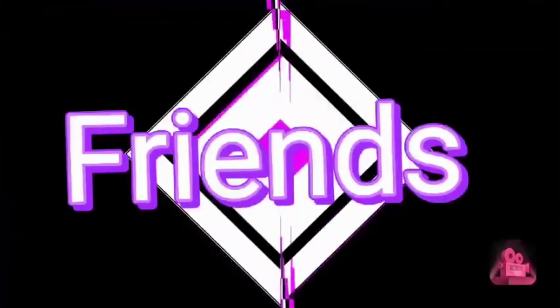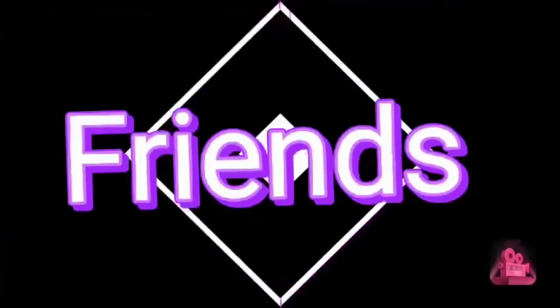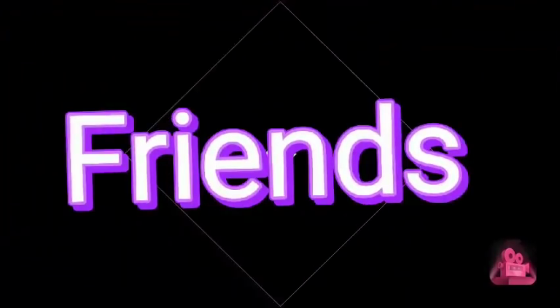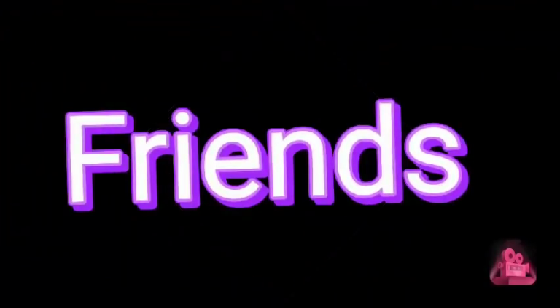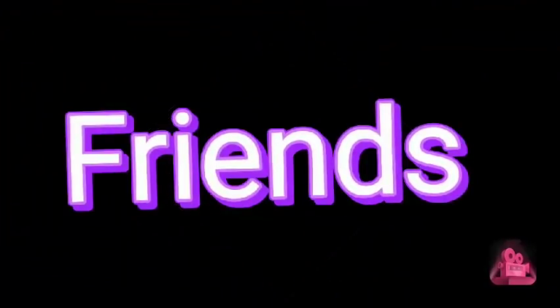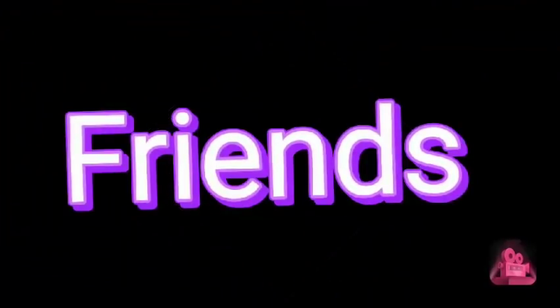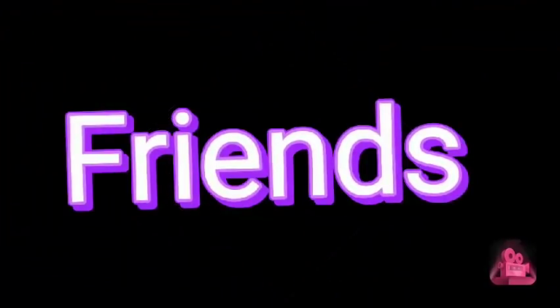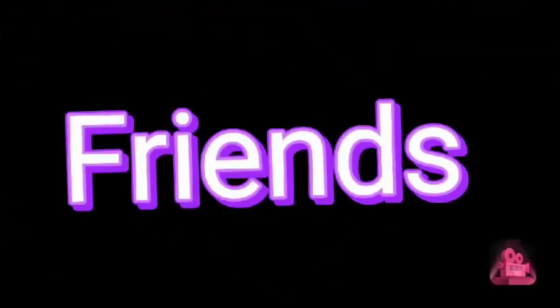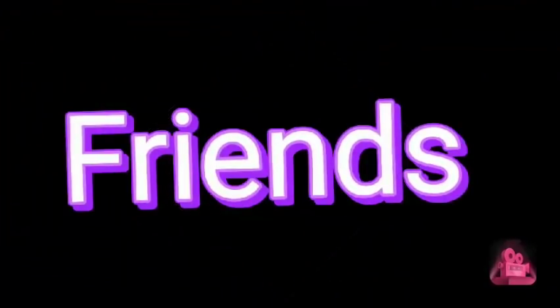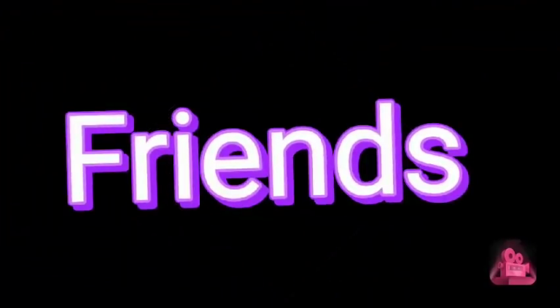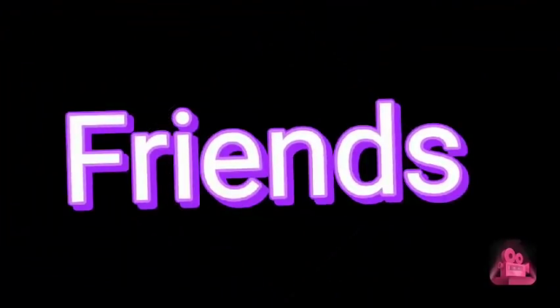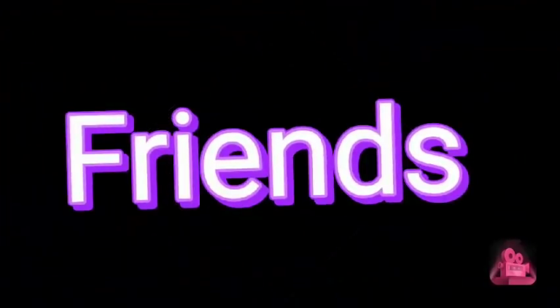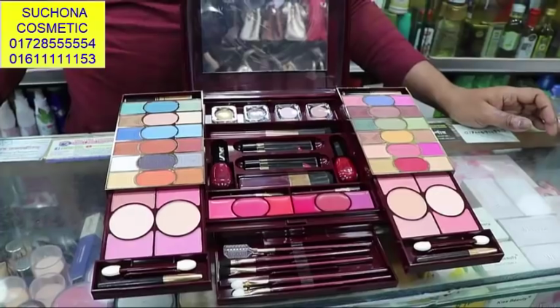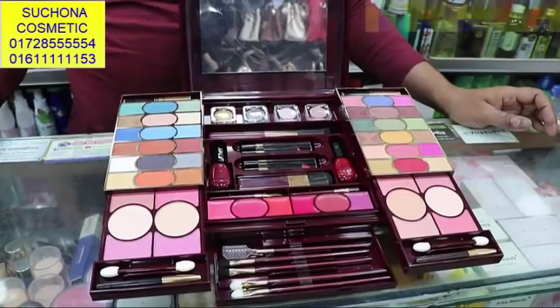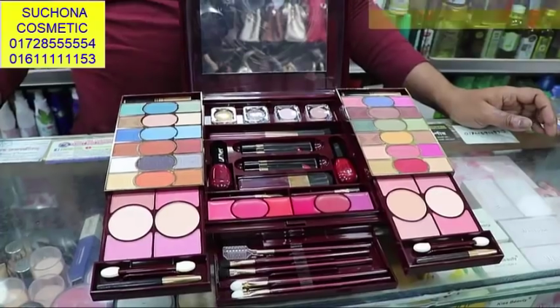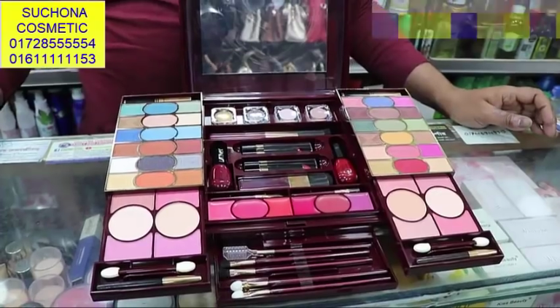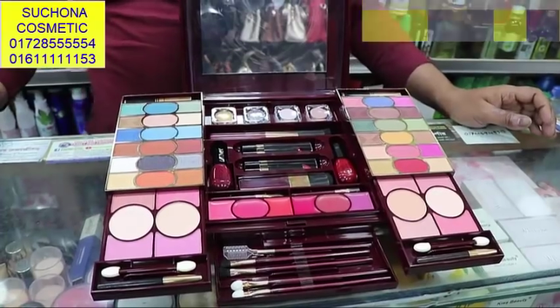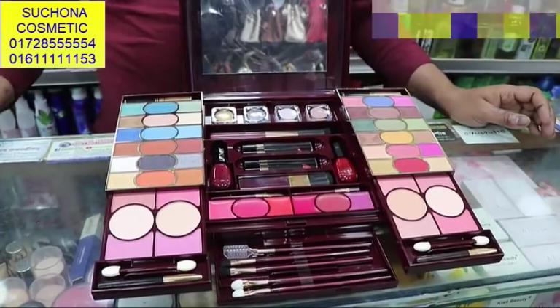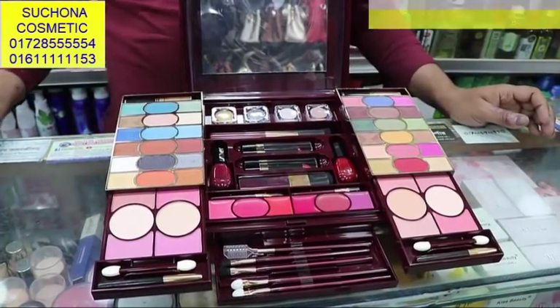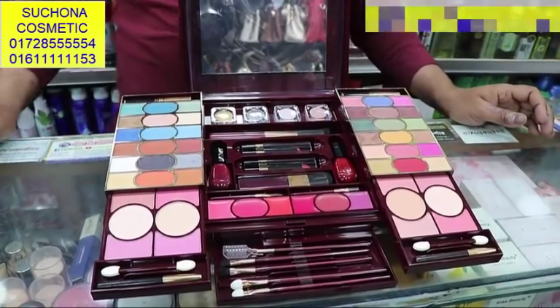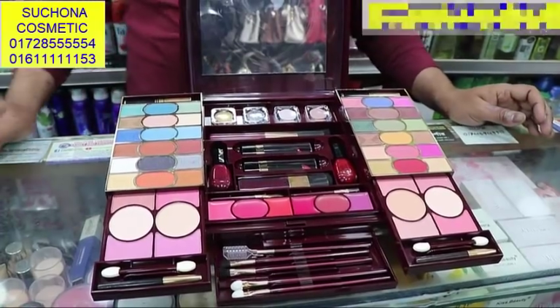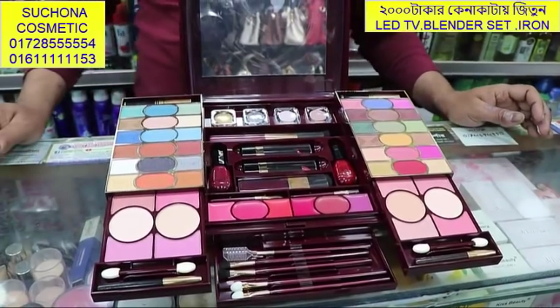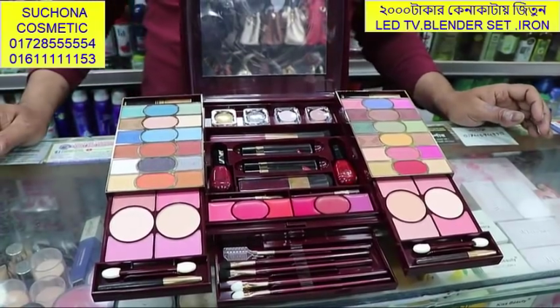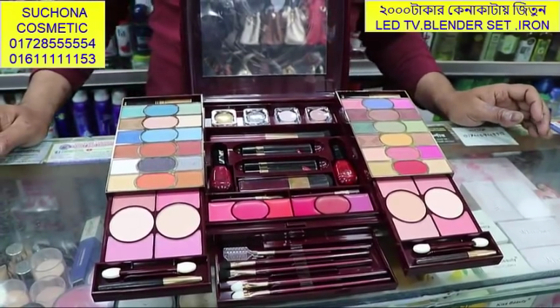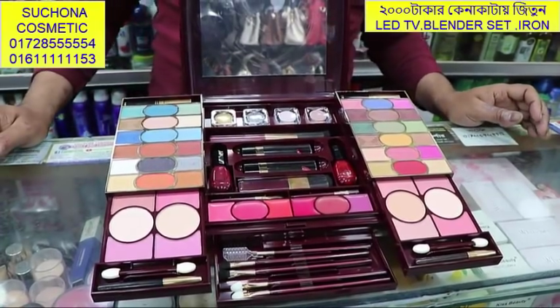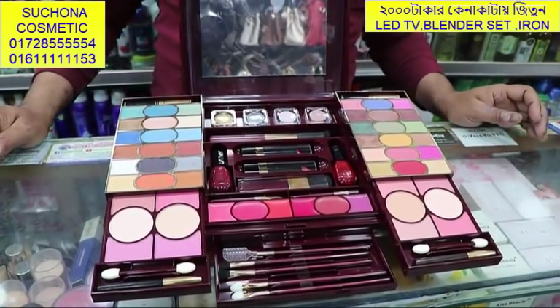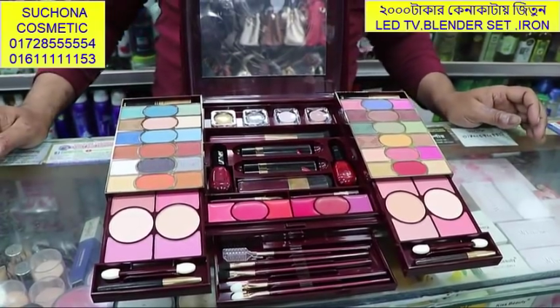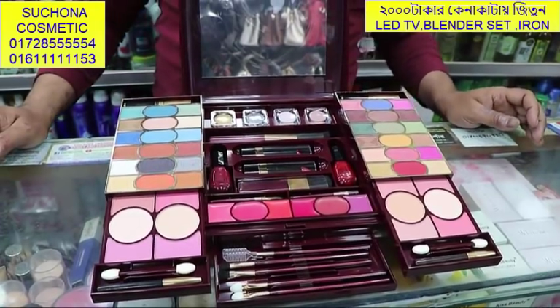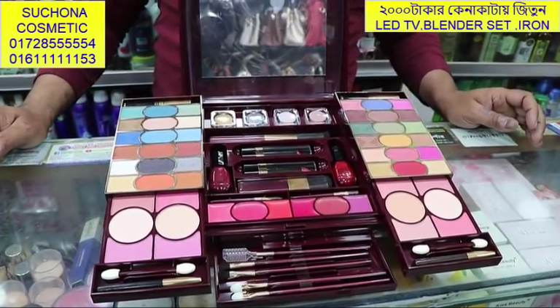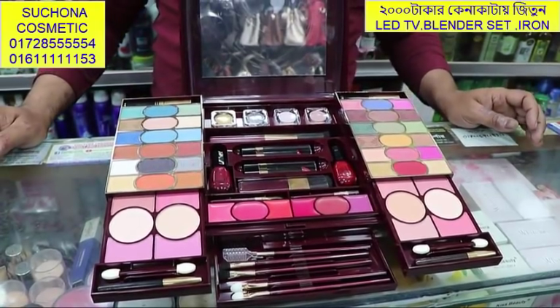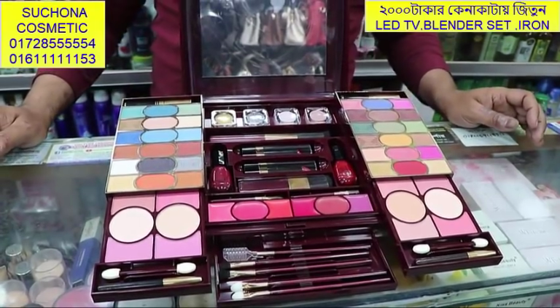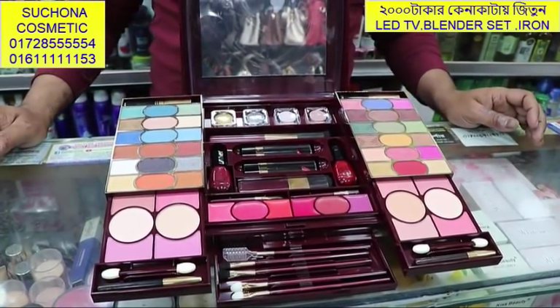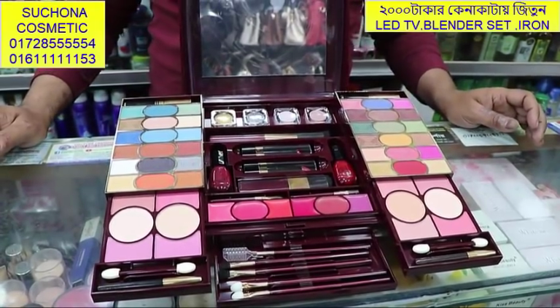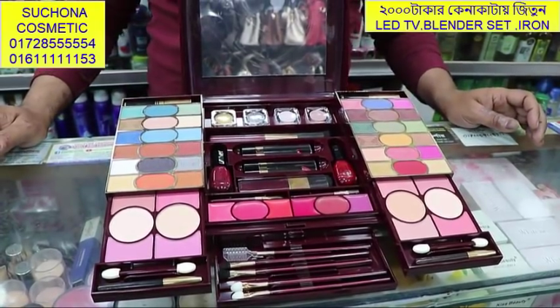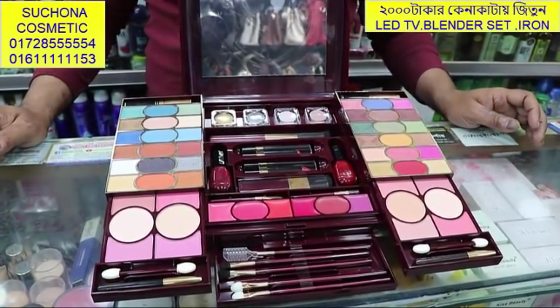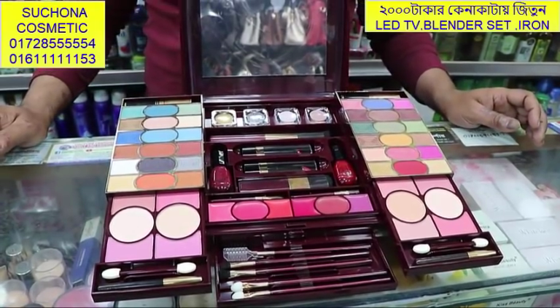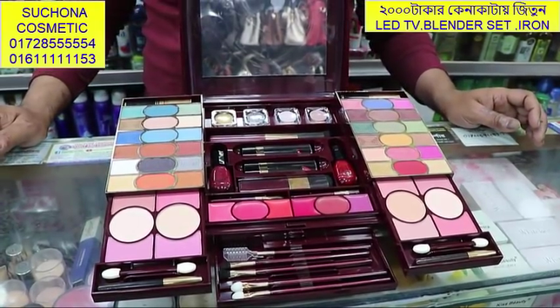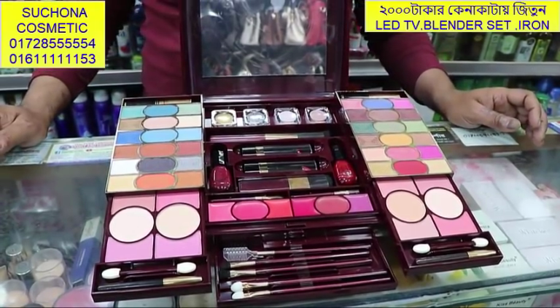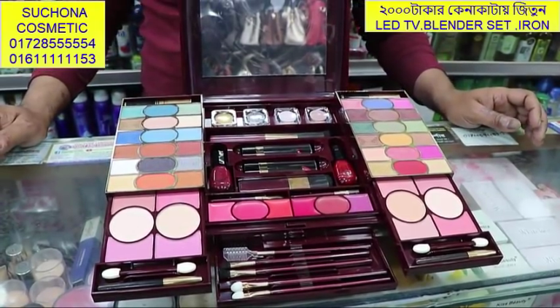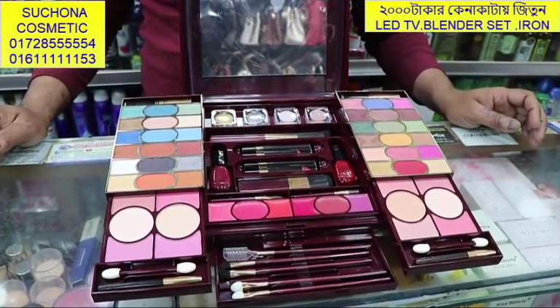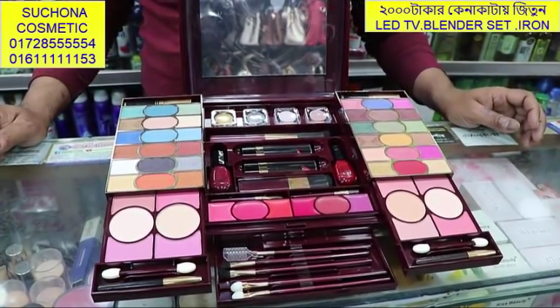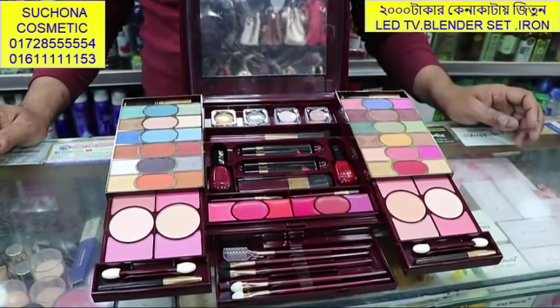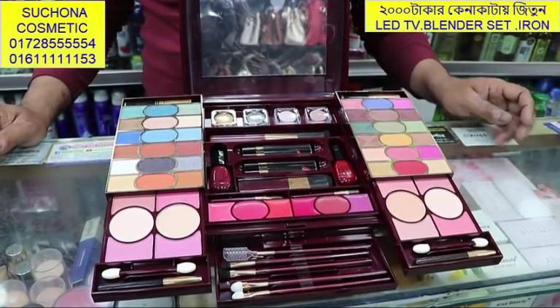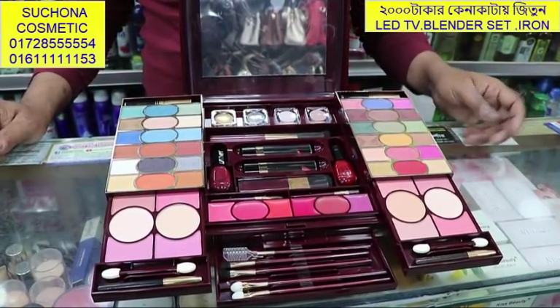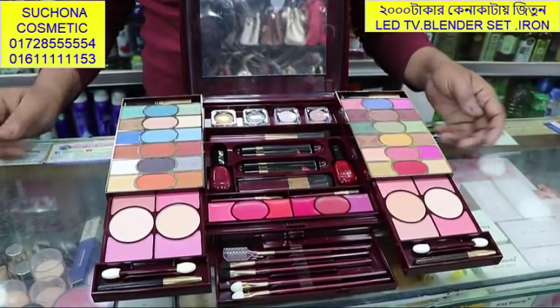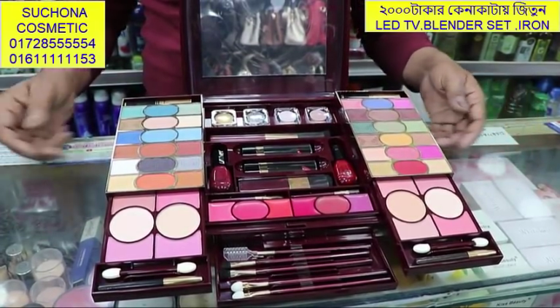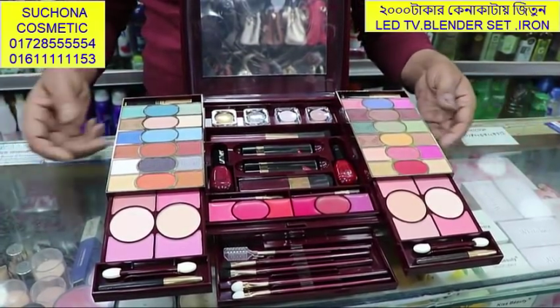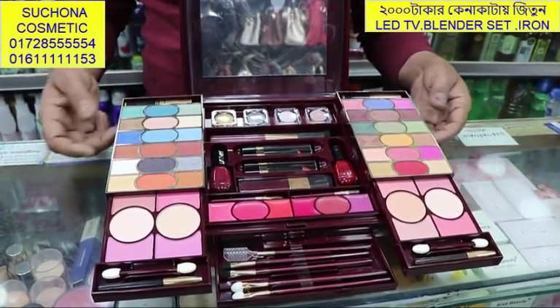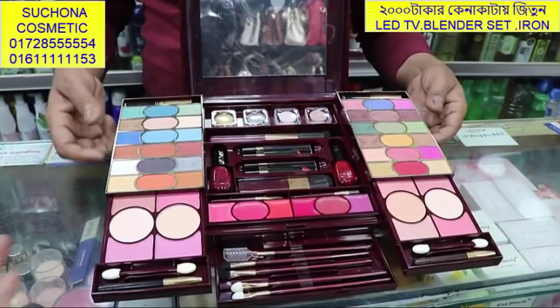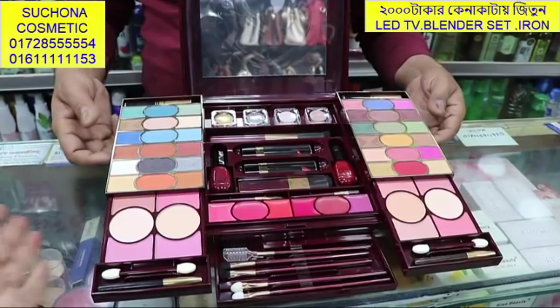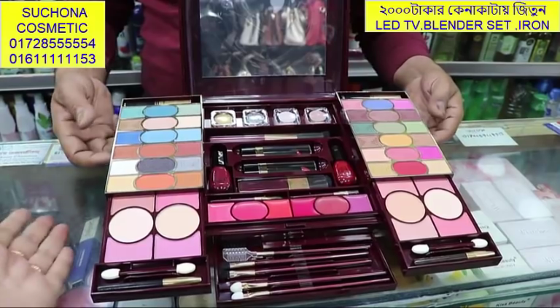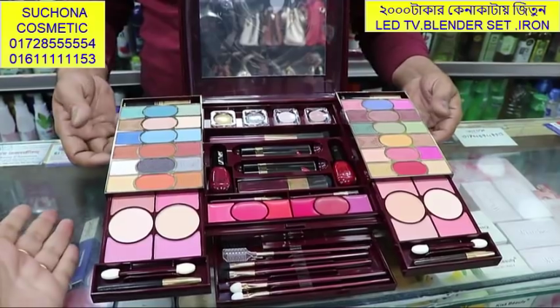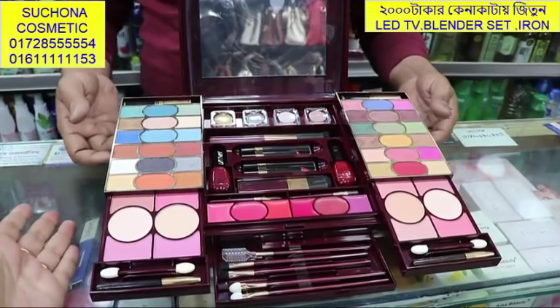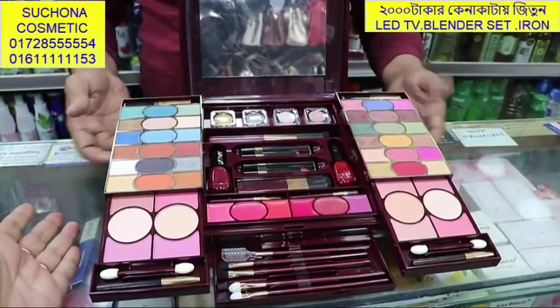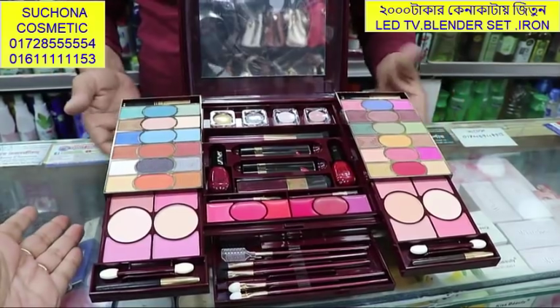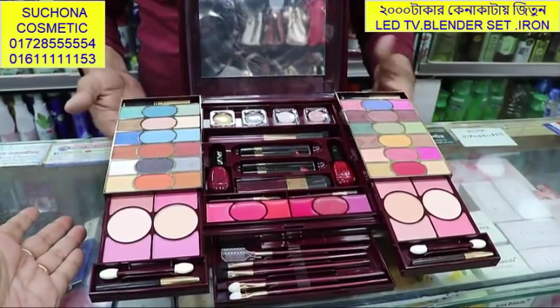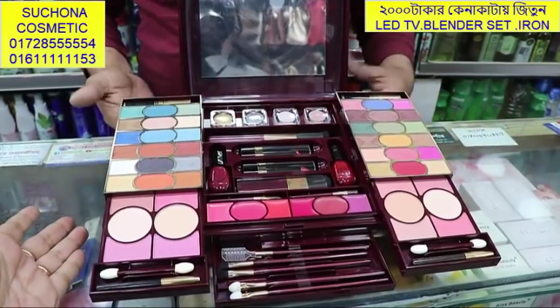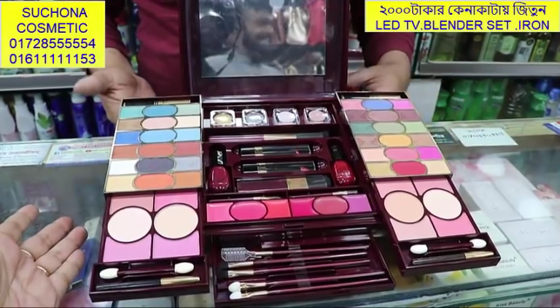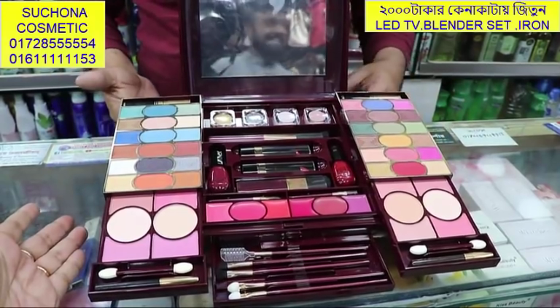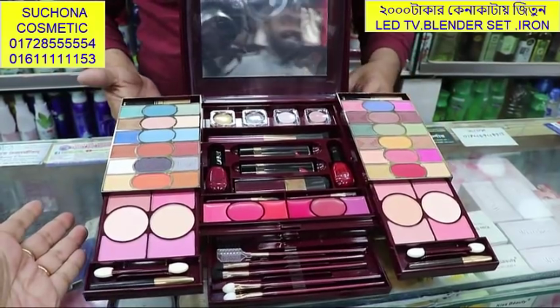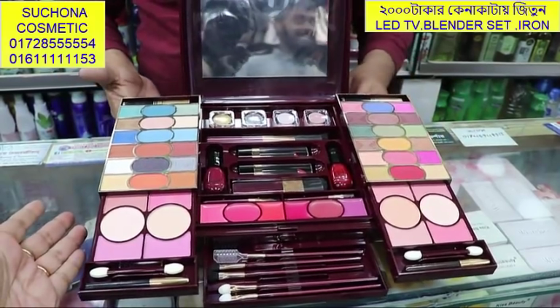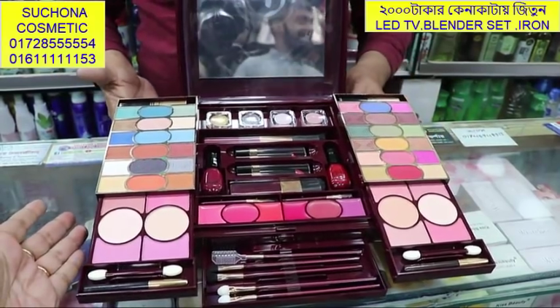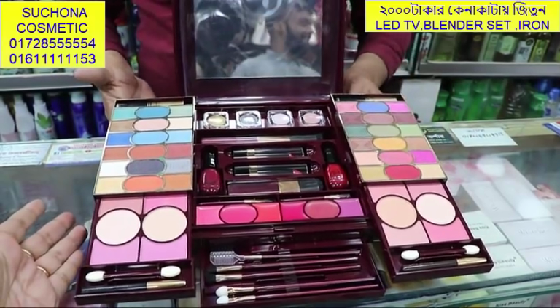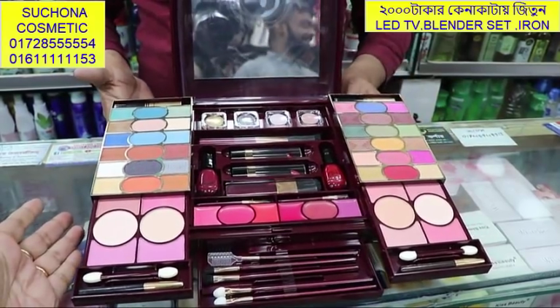Welcome viewers! I am going to show you a lot of makeup boxes.